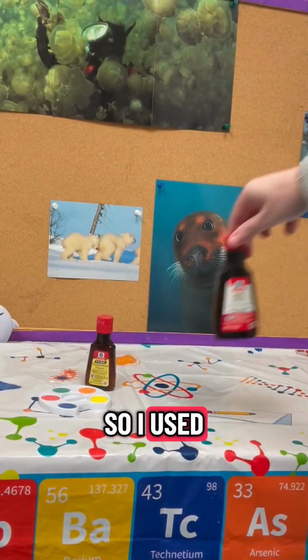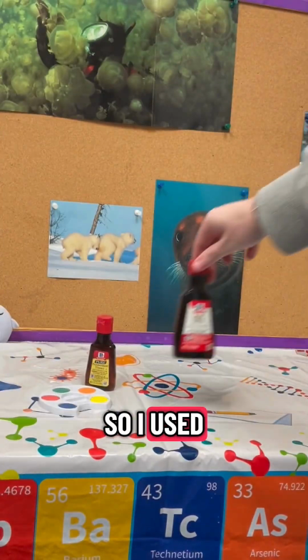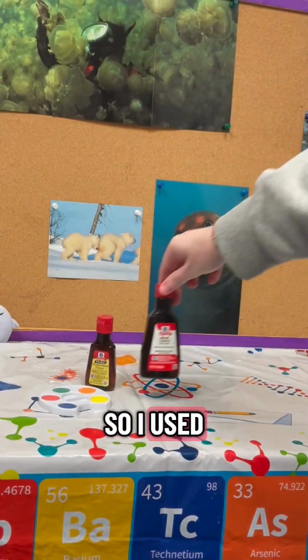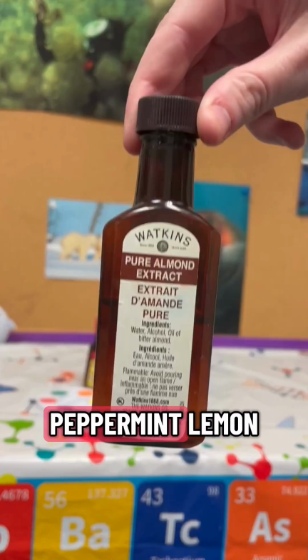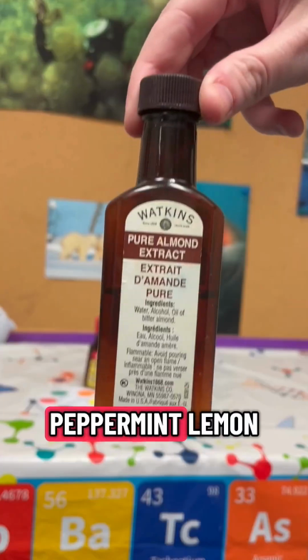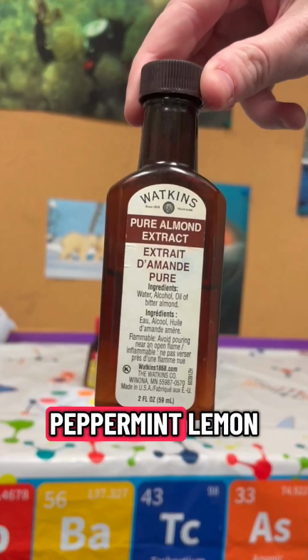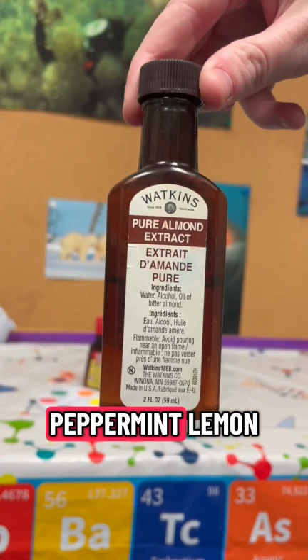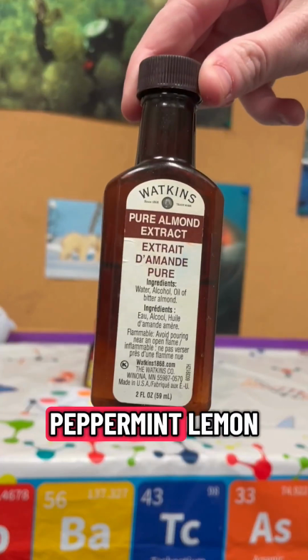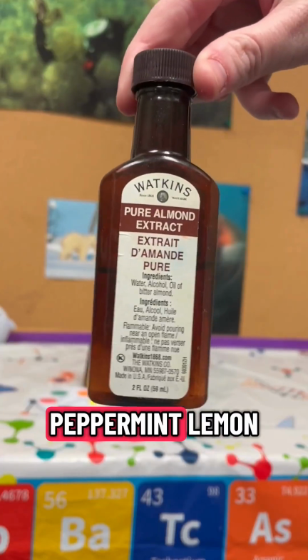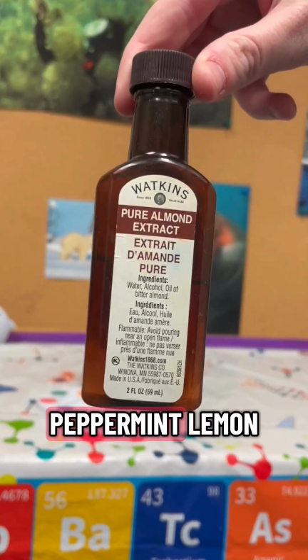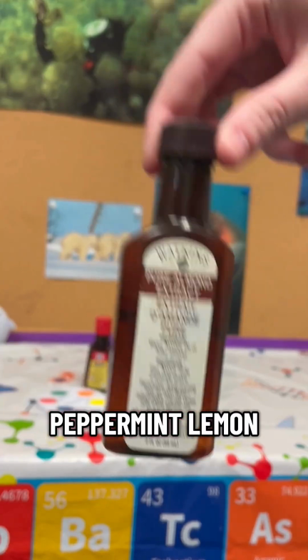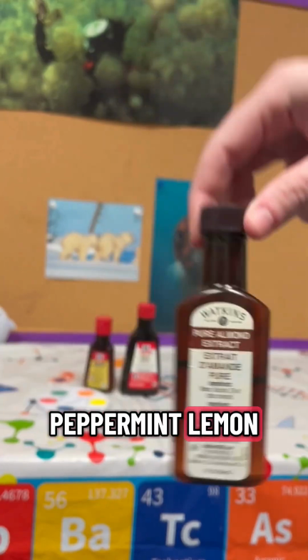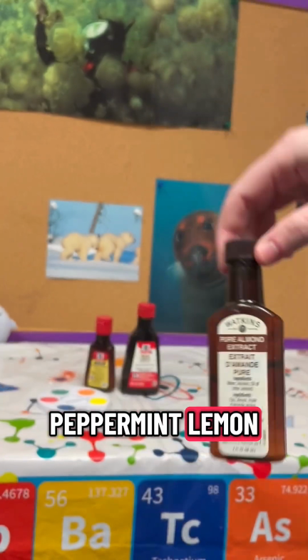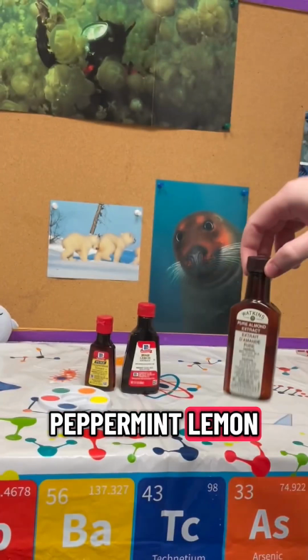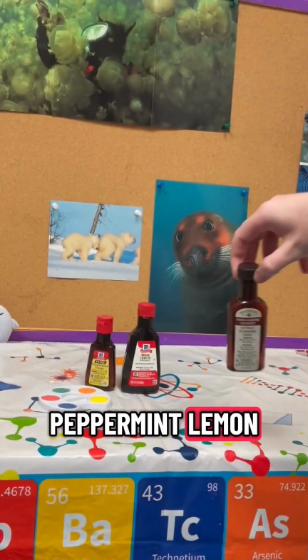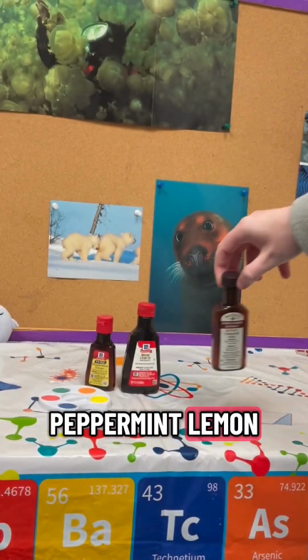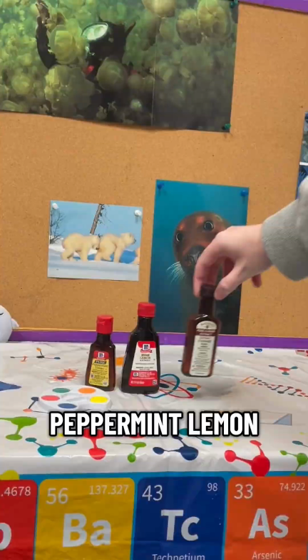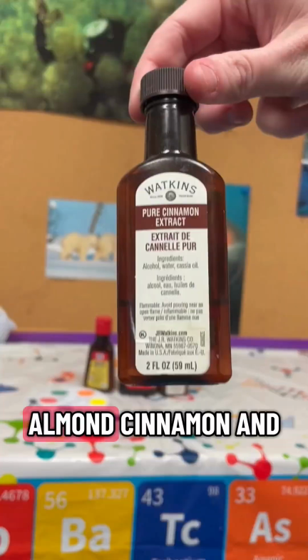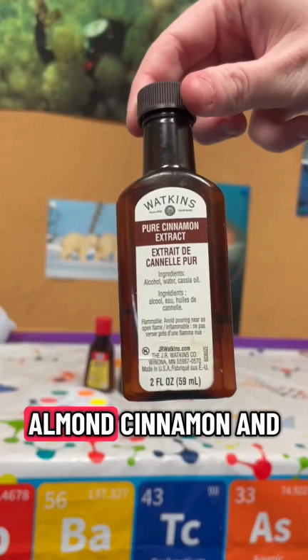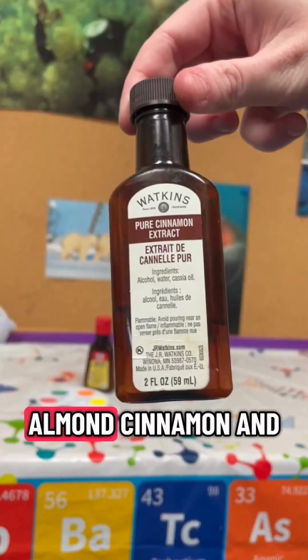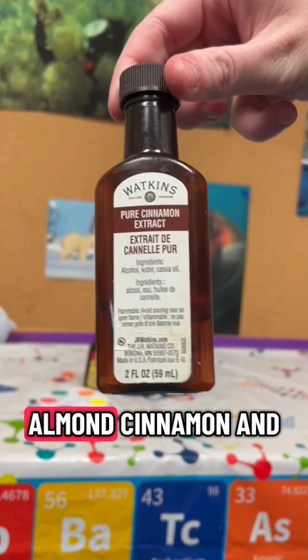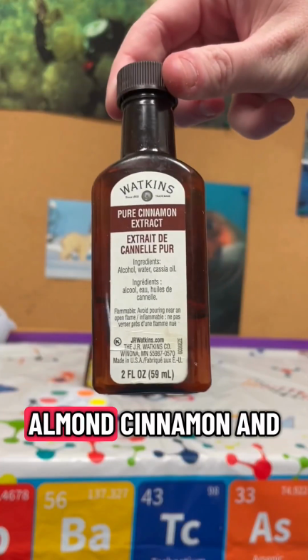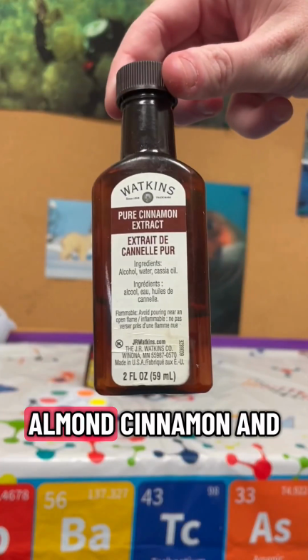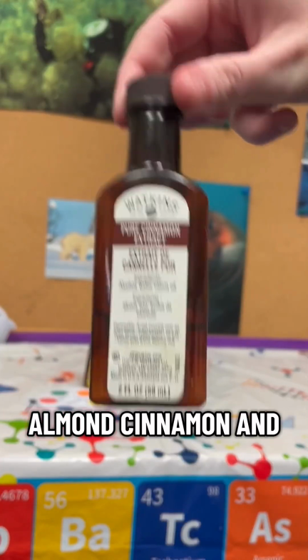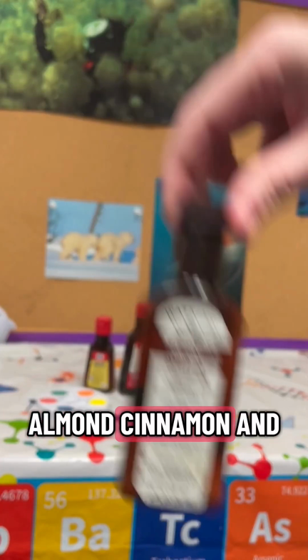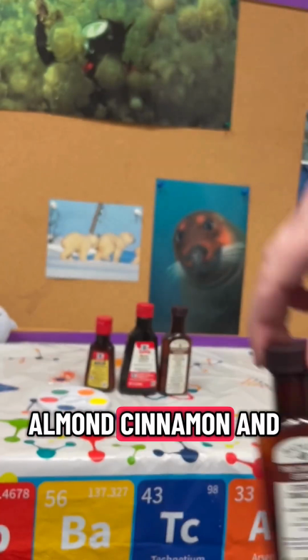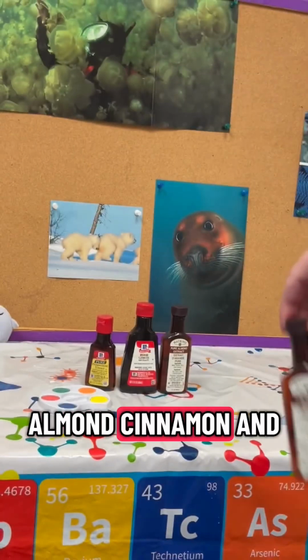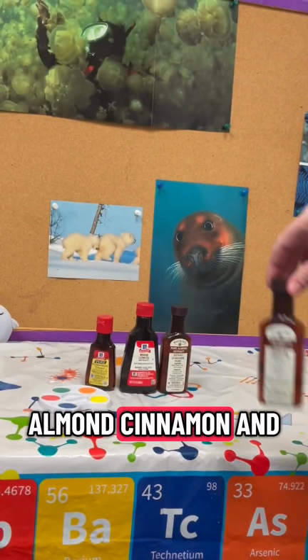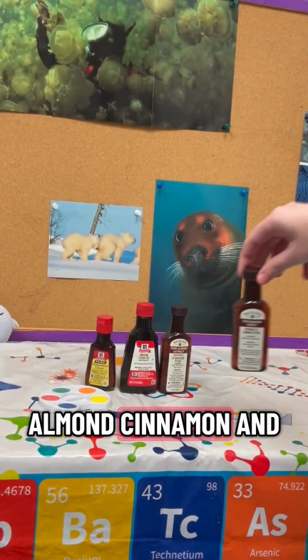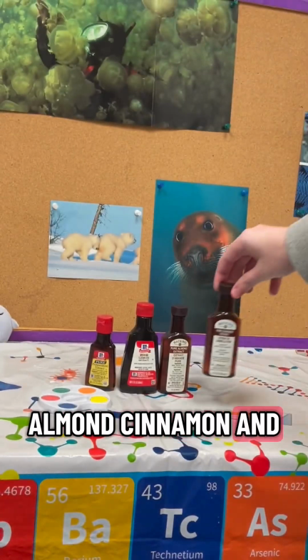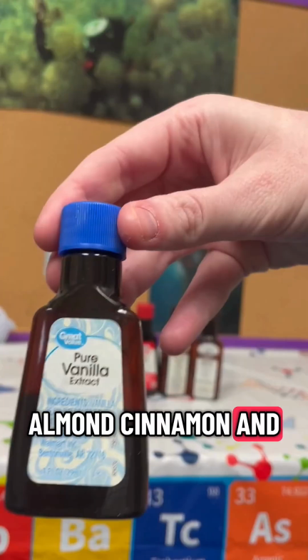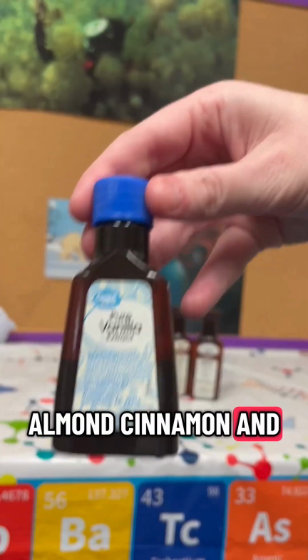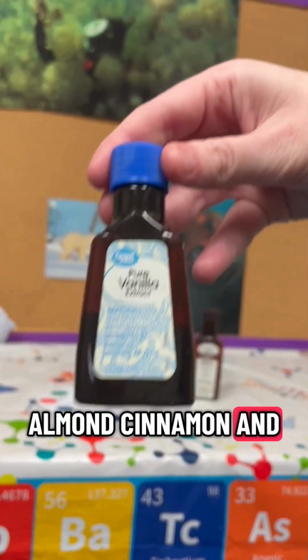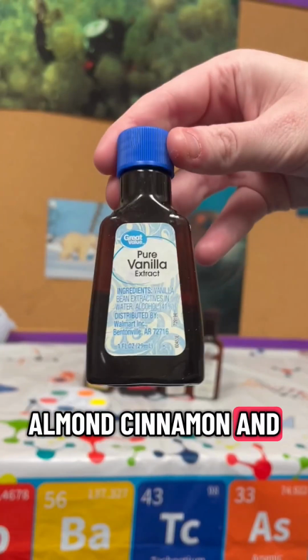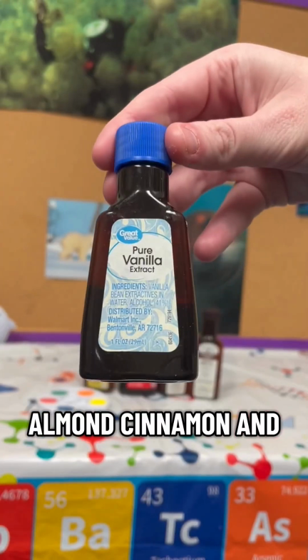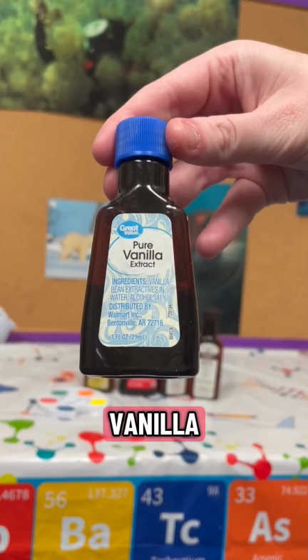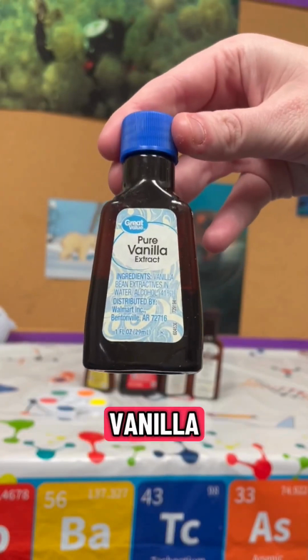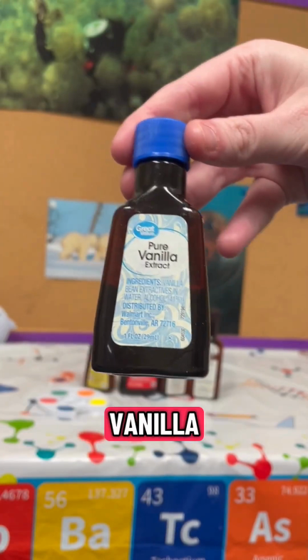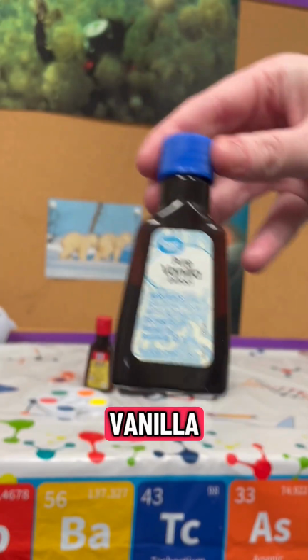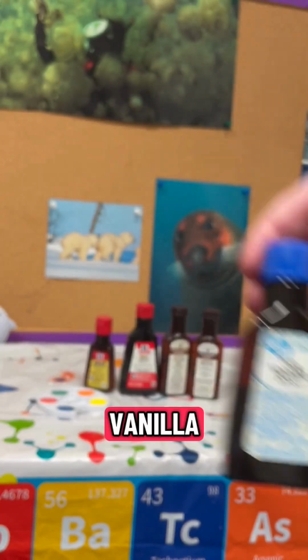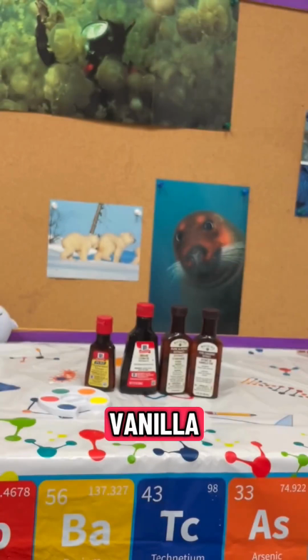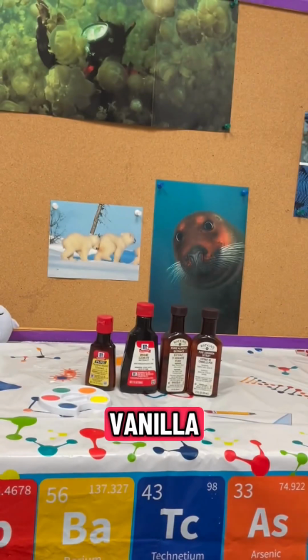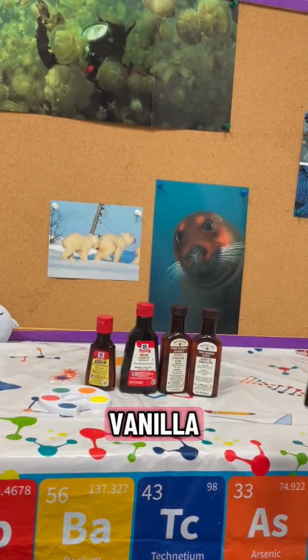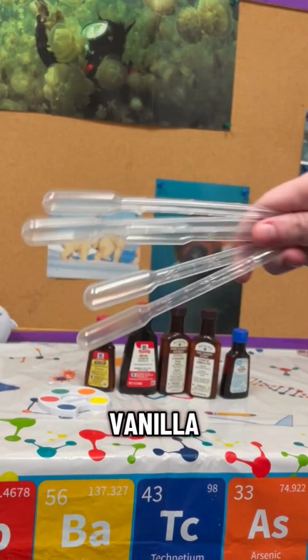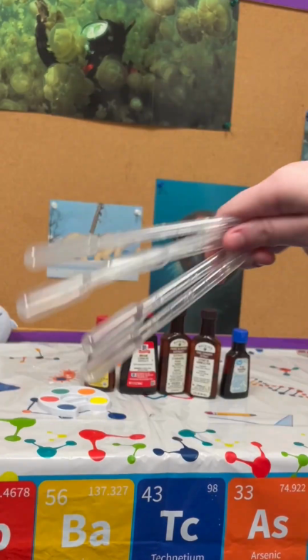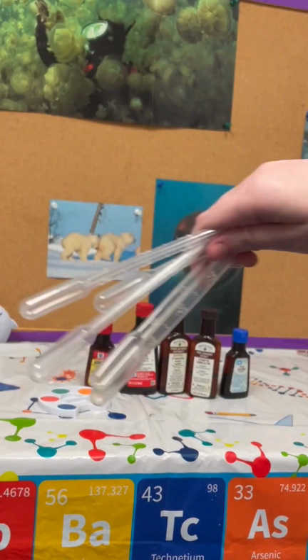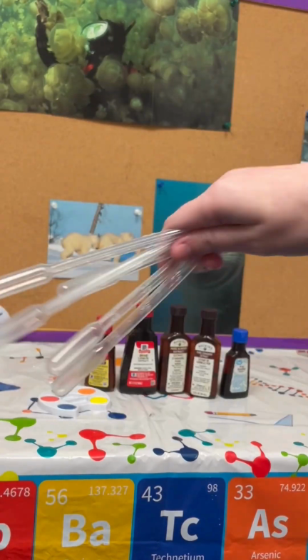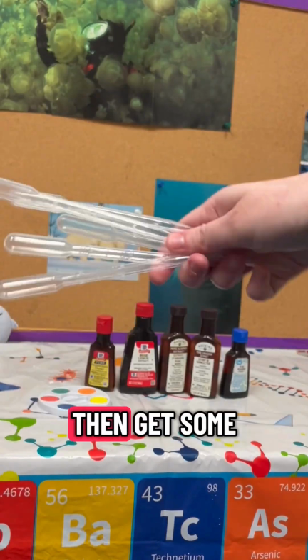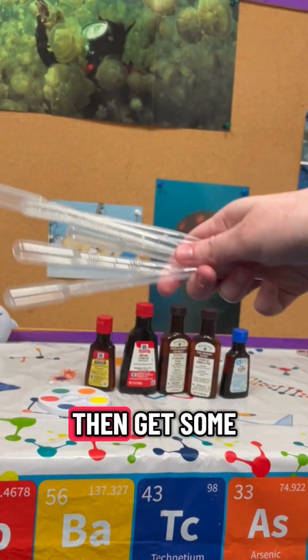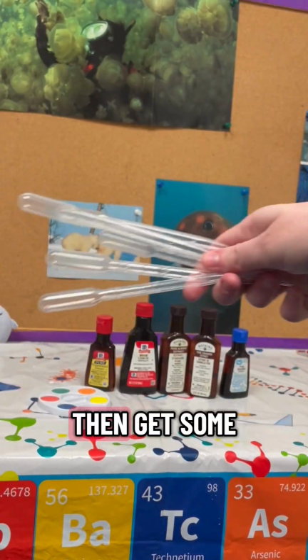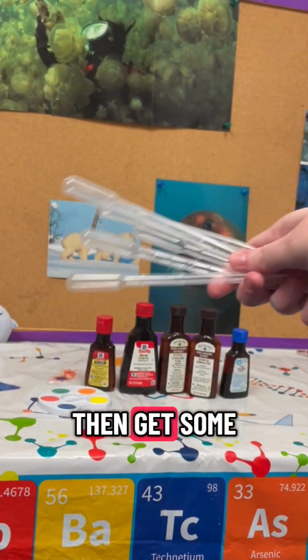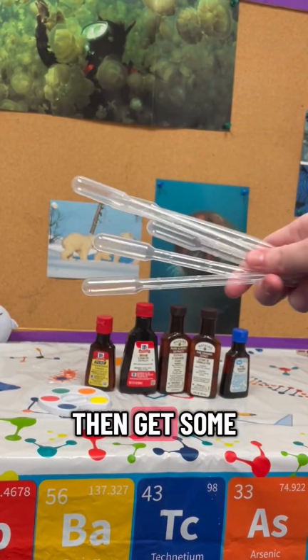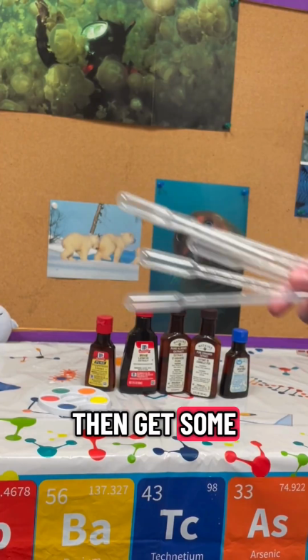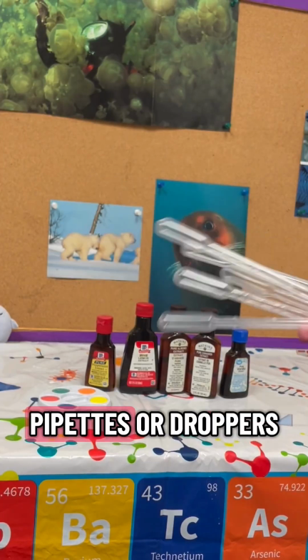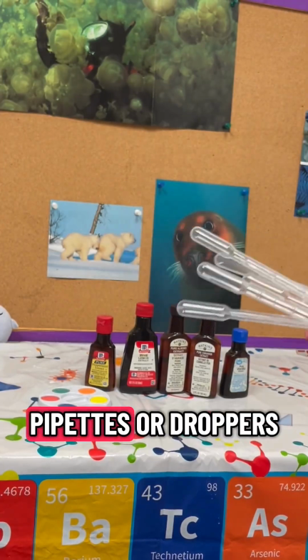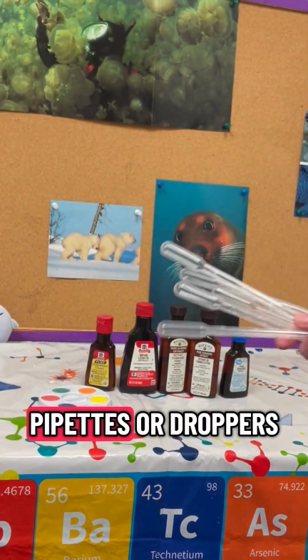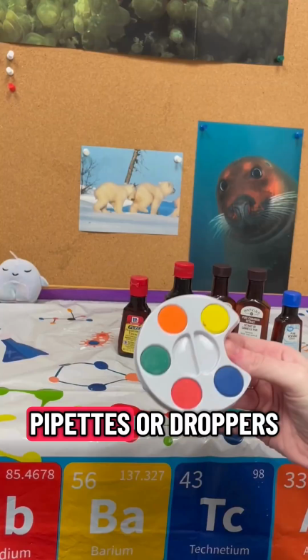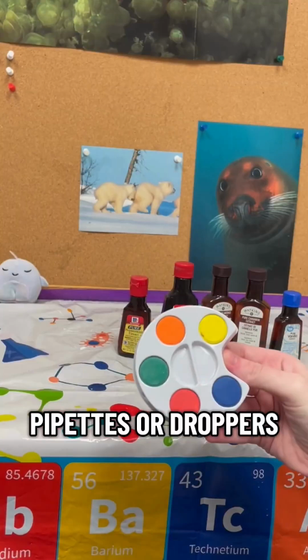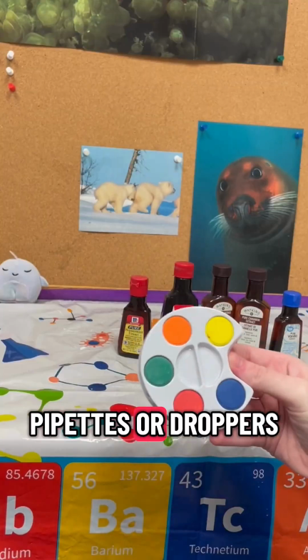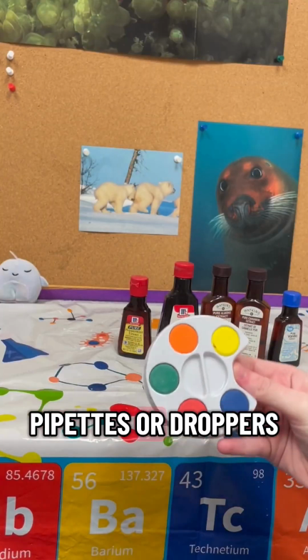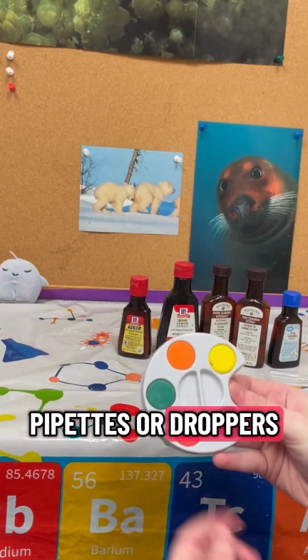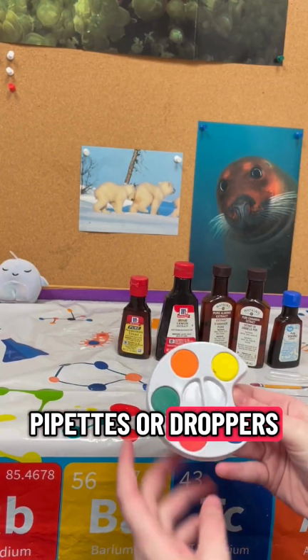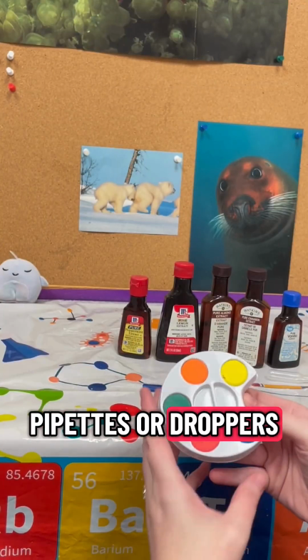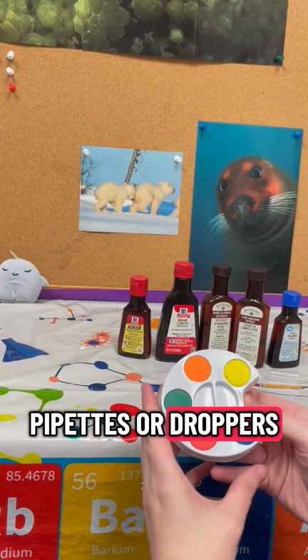I used peppermint, lemon, almond, cinnamon, and vanilla. Then get some pipettes or droppers.